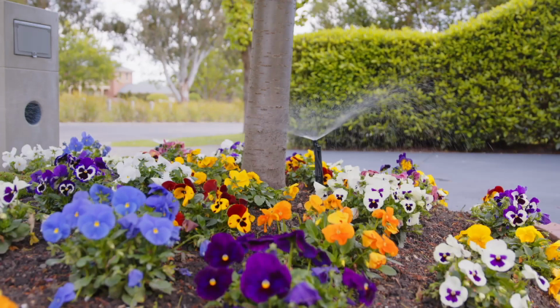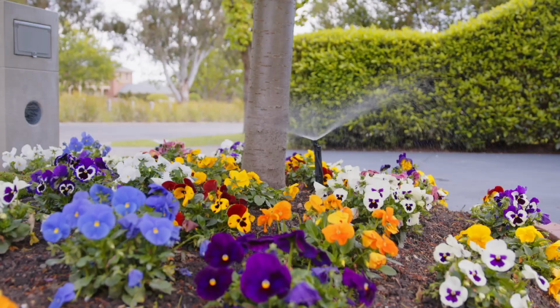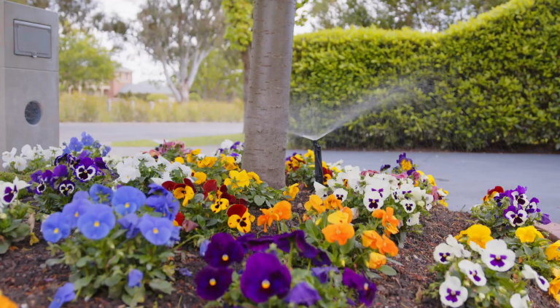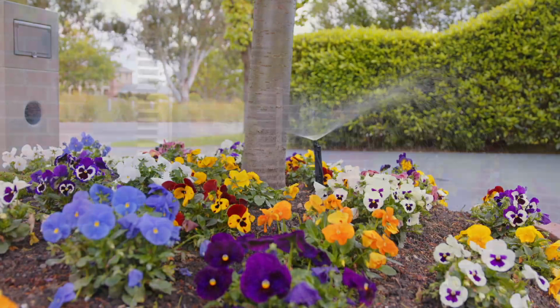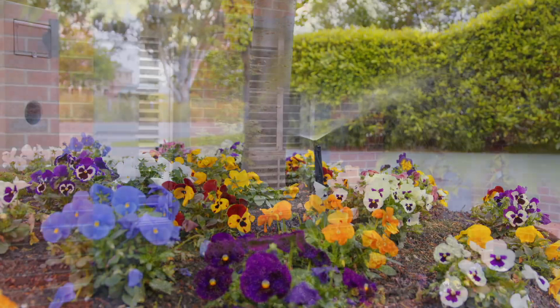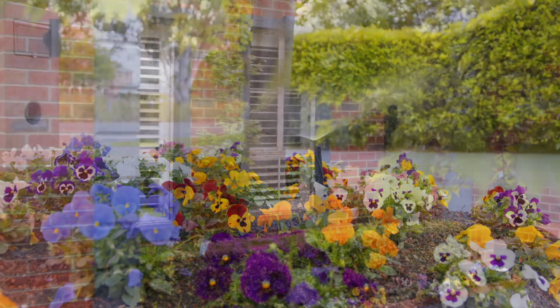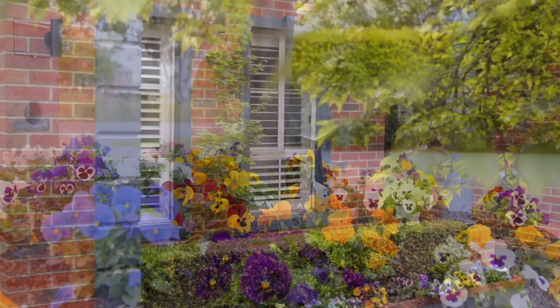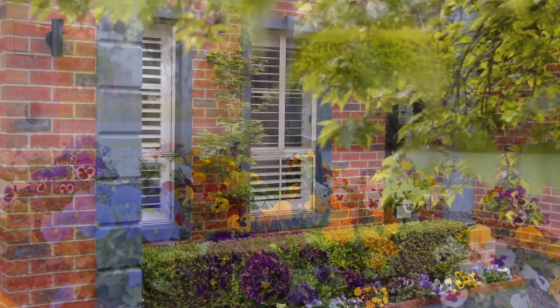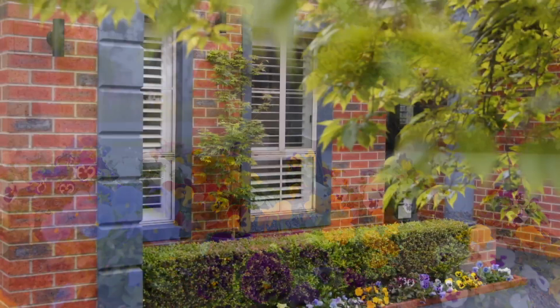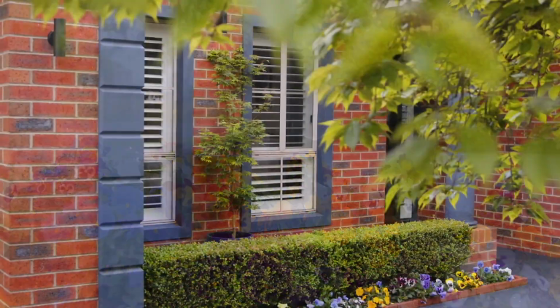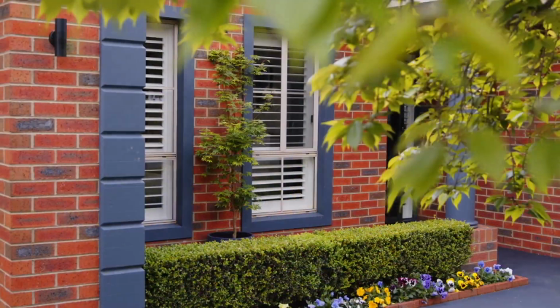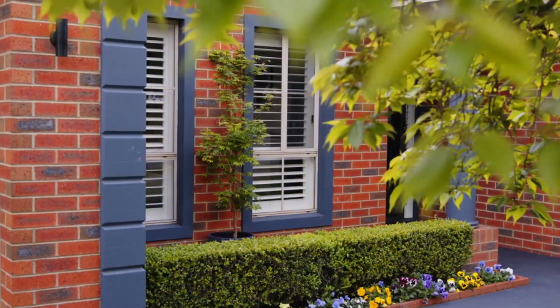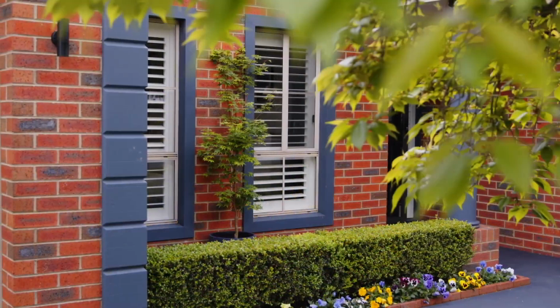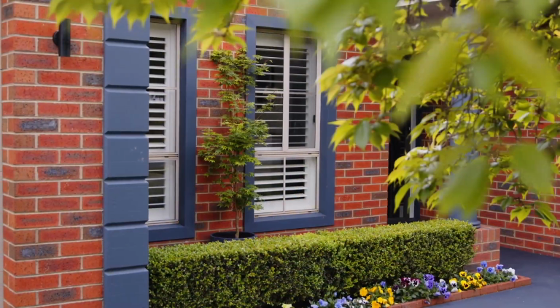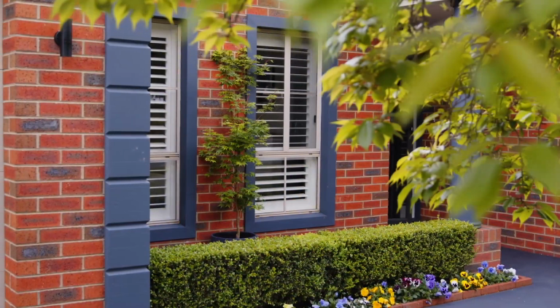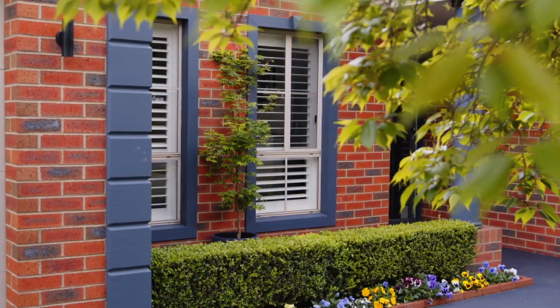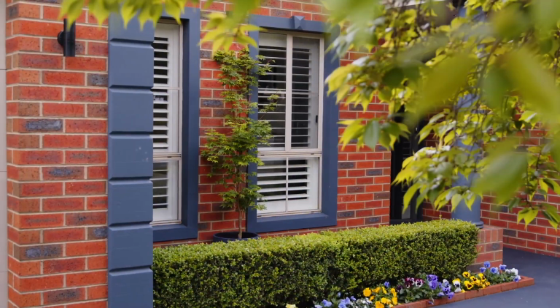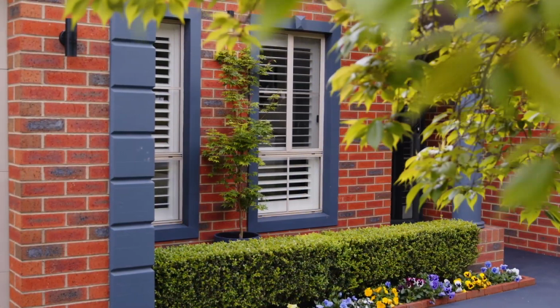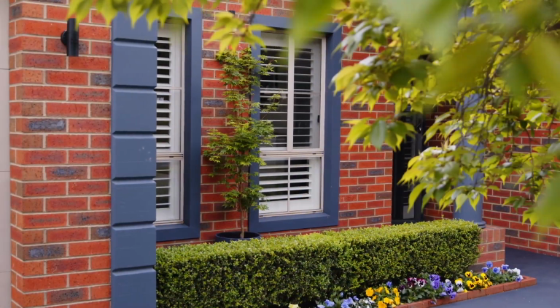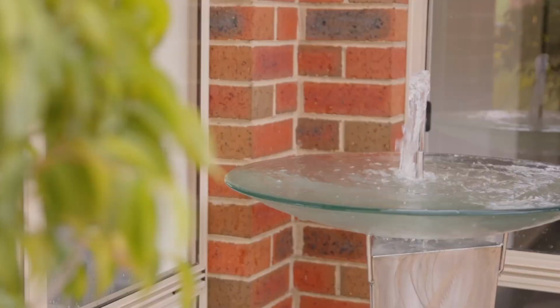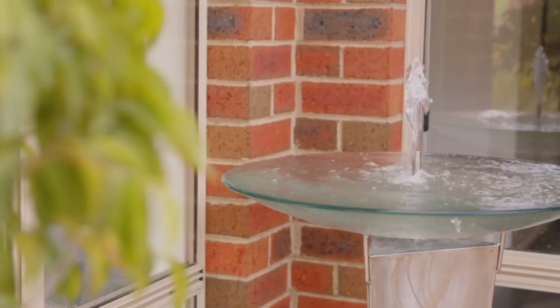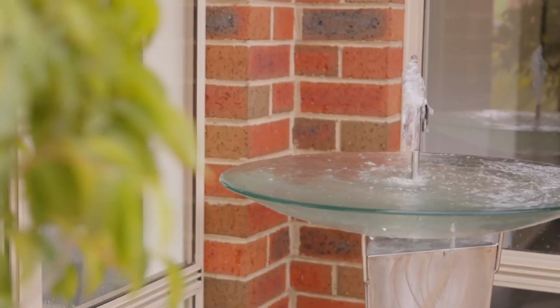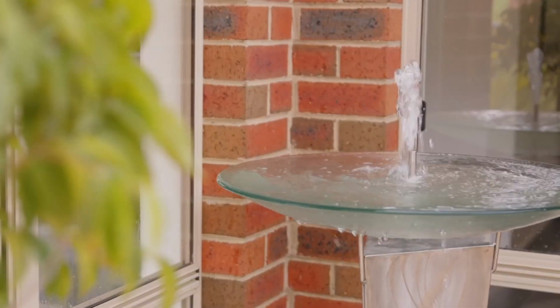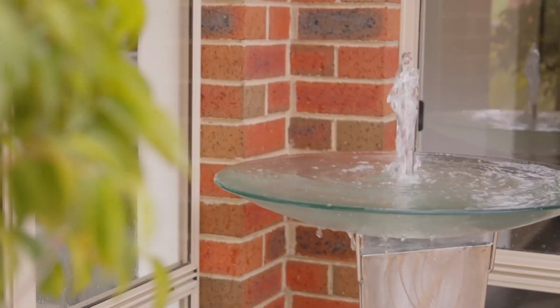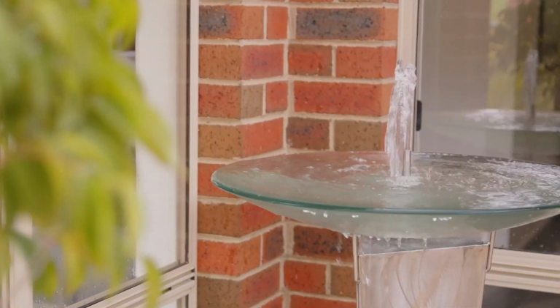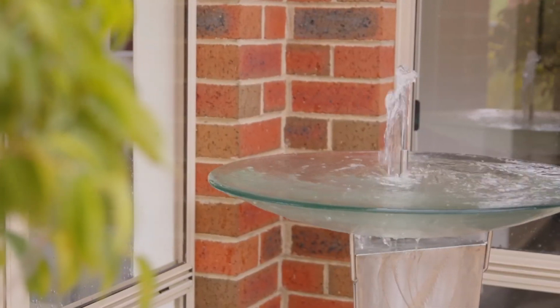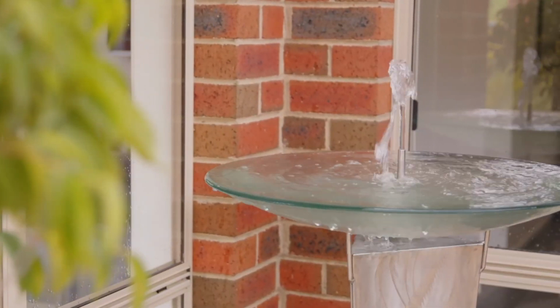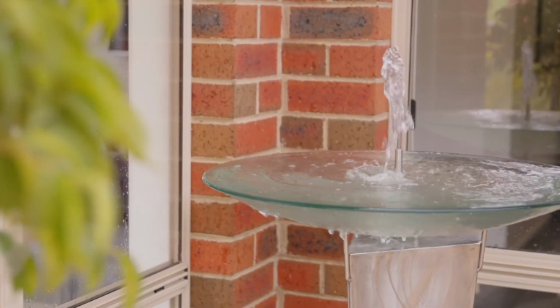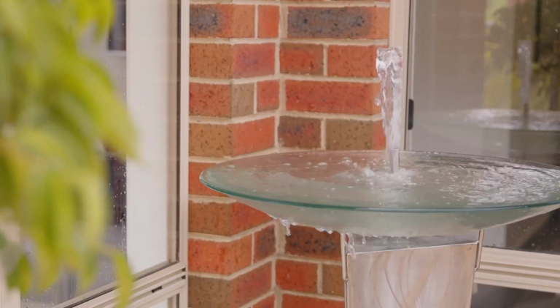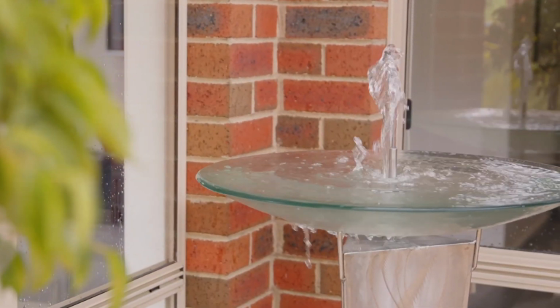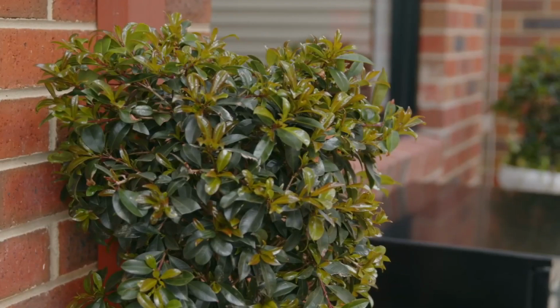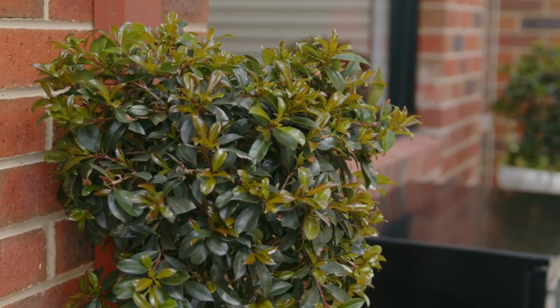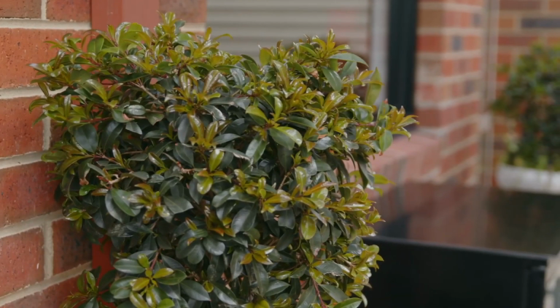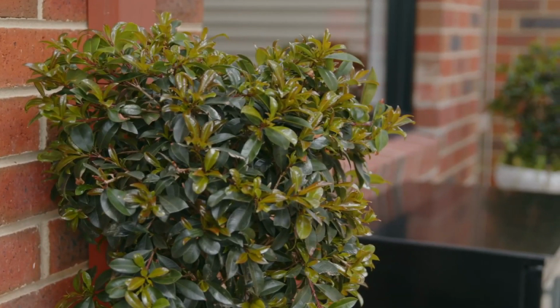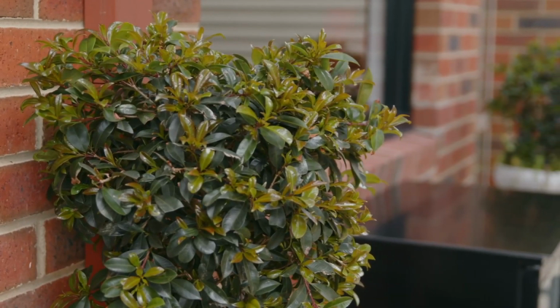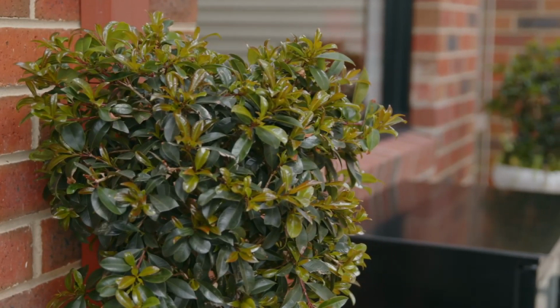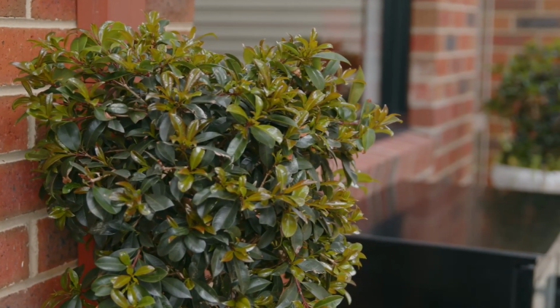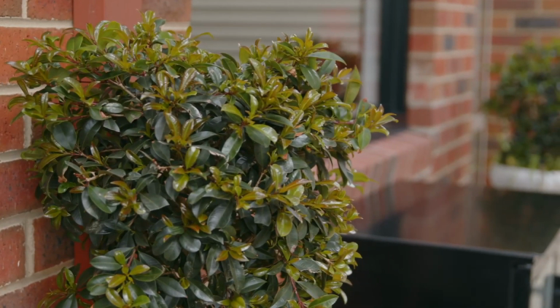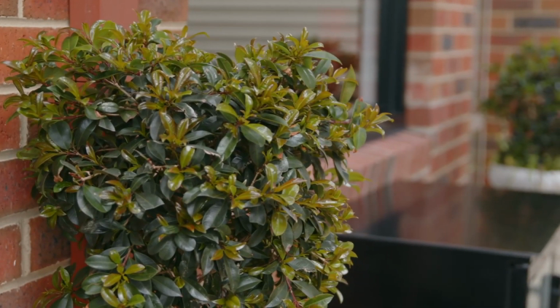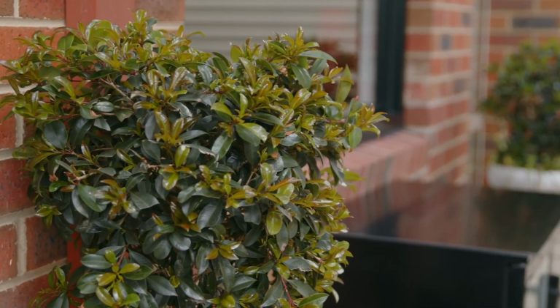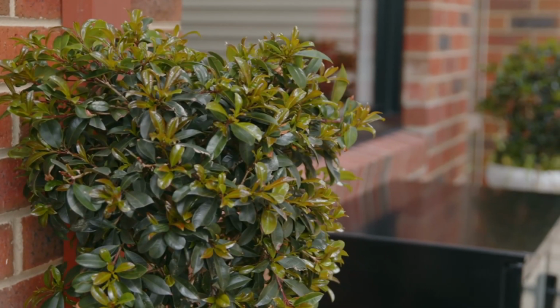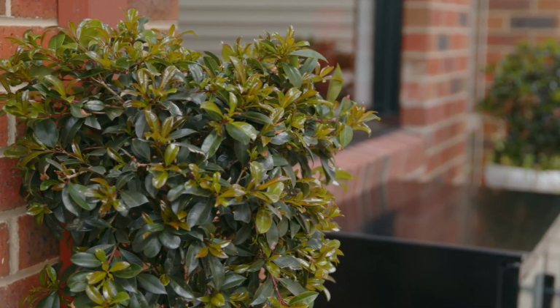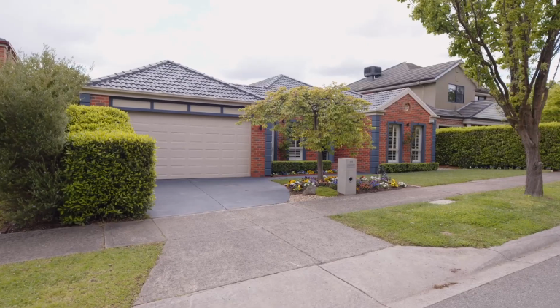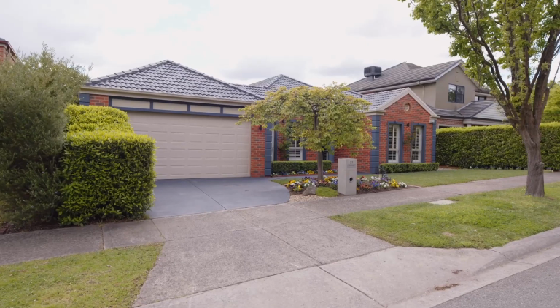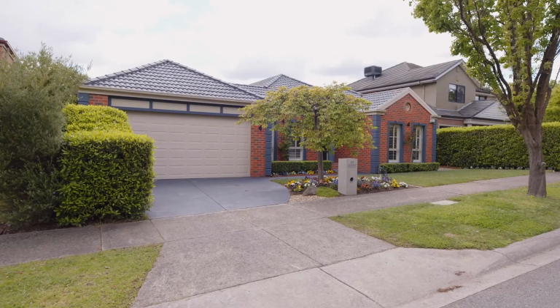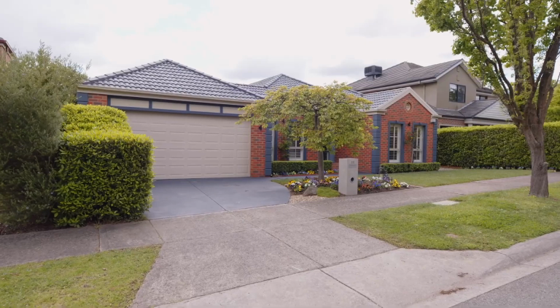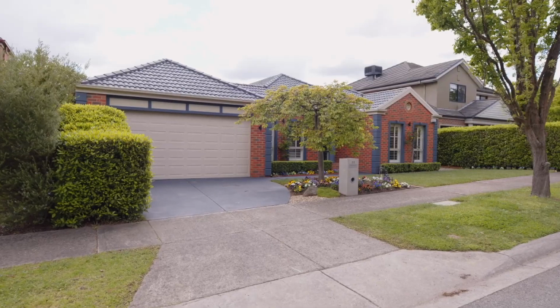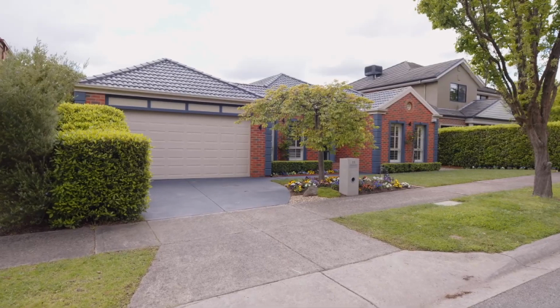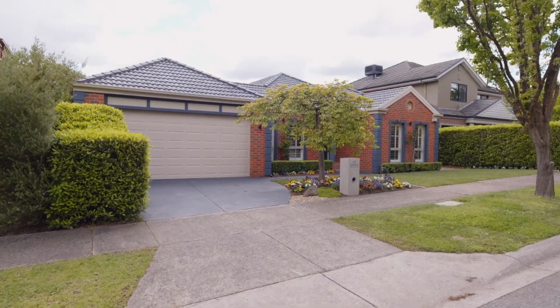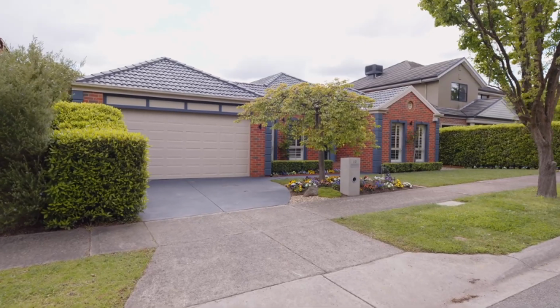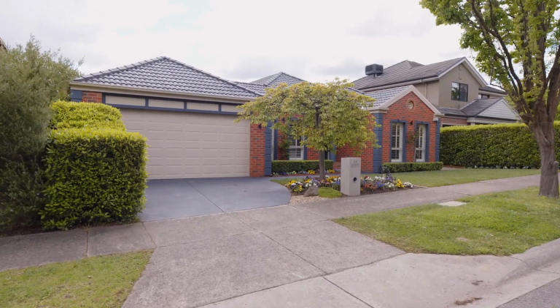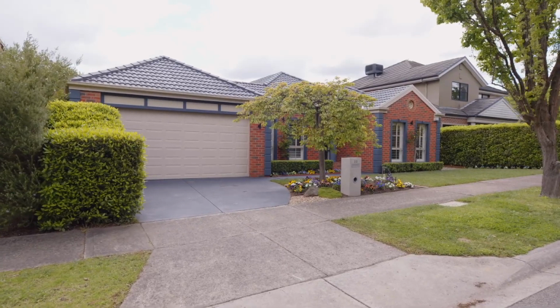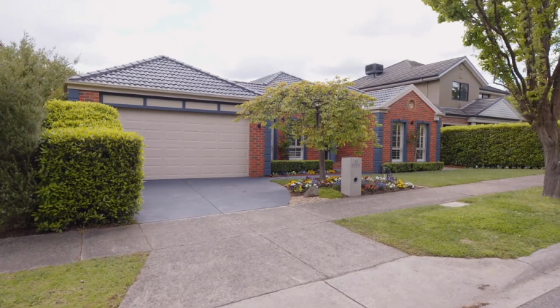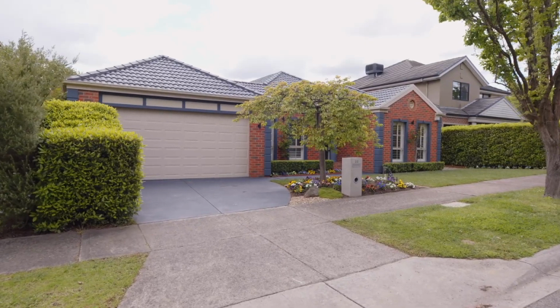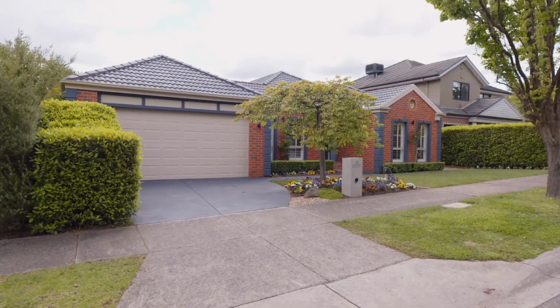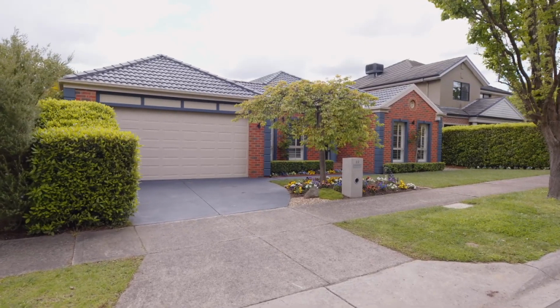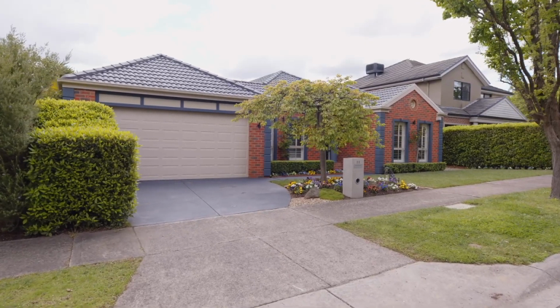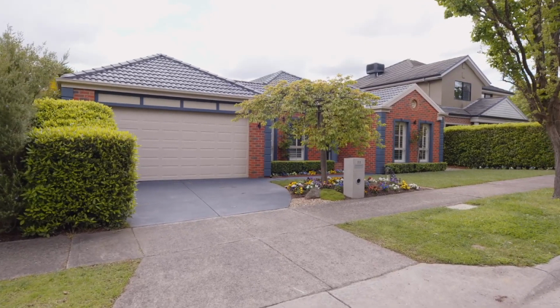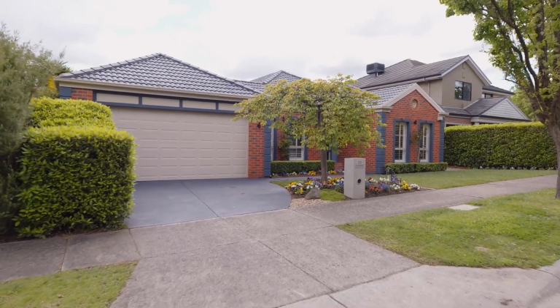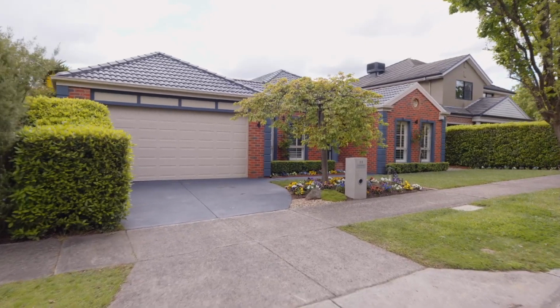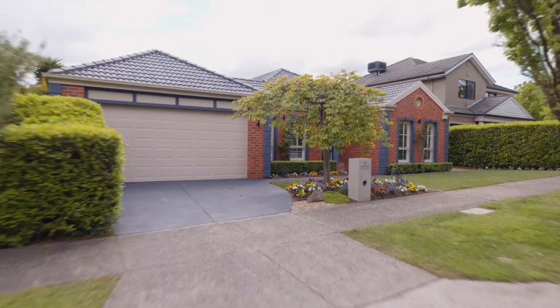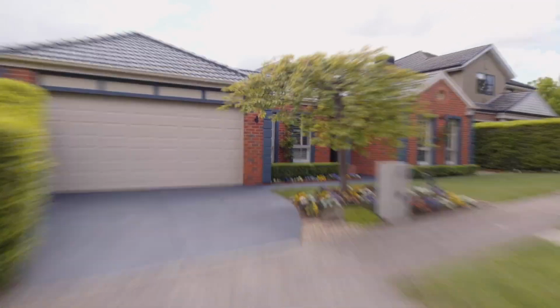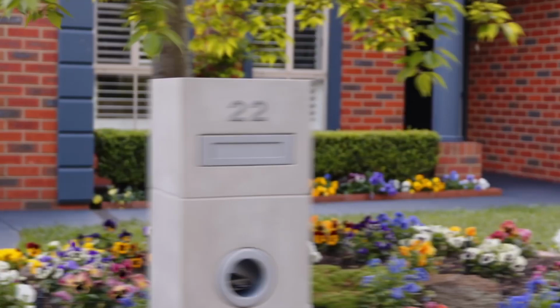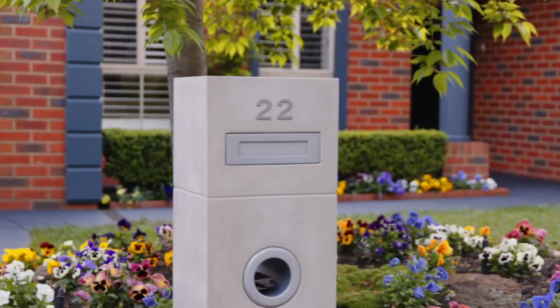Located in the Wantirna Lee Estate, this is one of the most prized pockets in Ferntree Gully and homes around here rarely exchange hands.